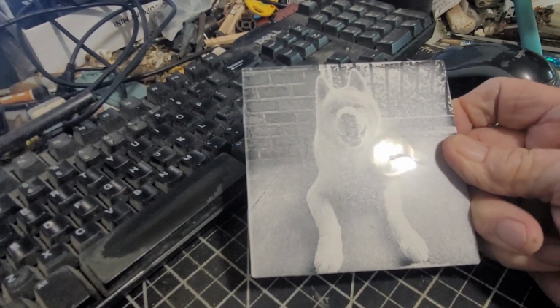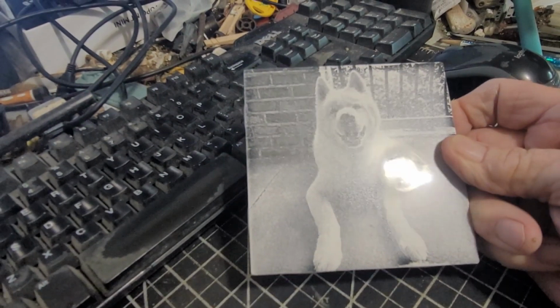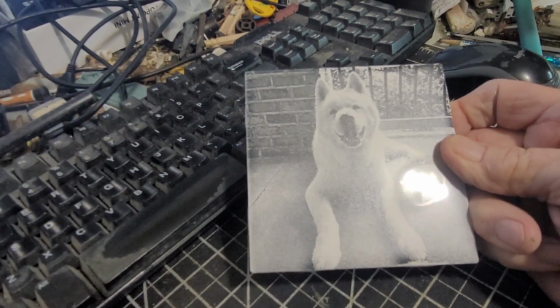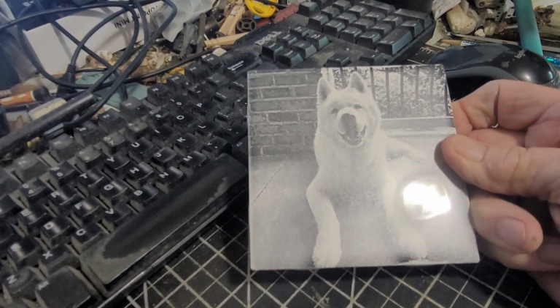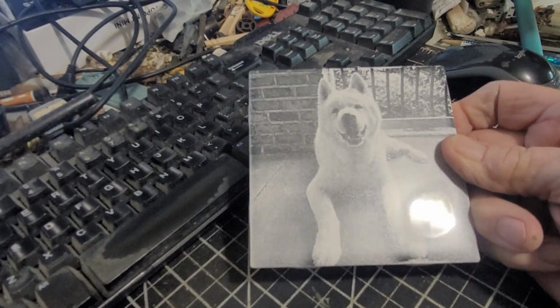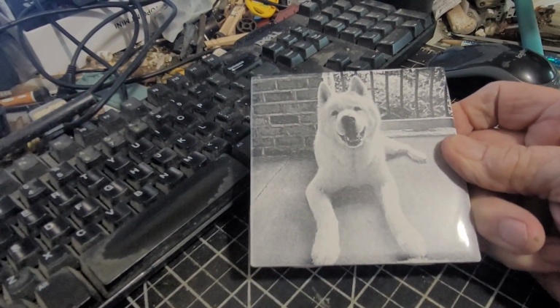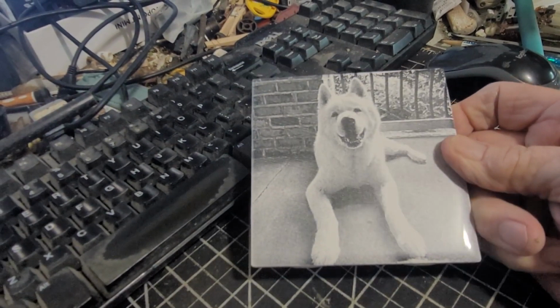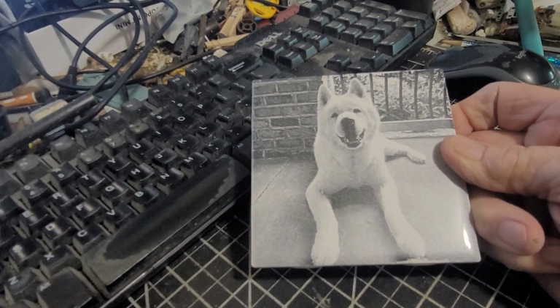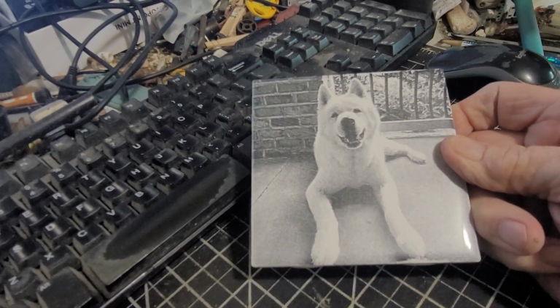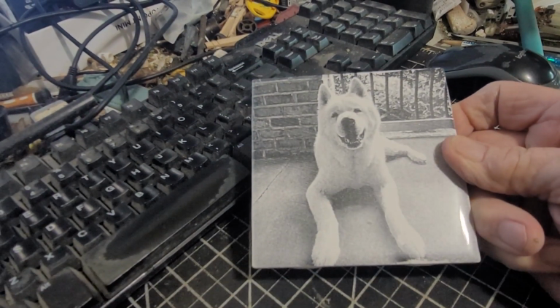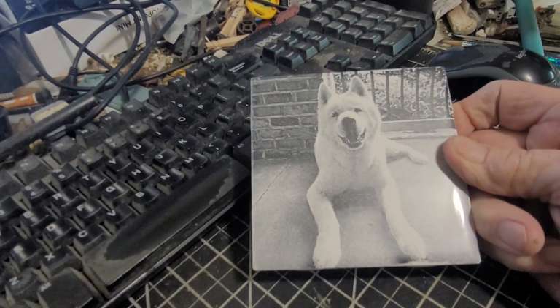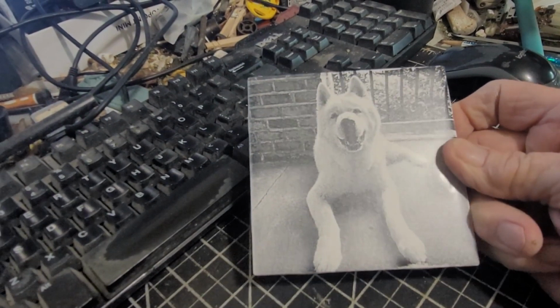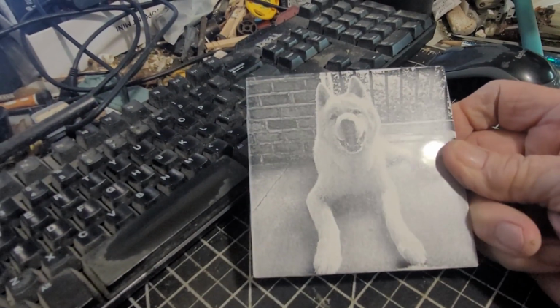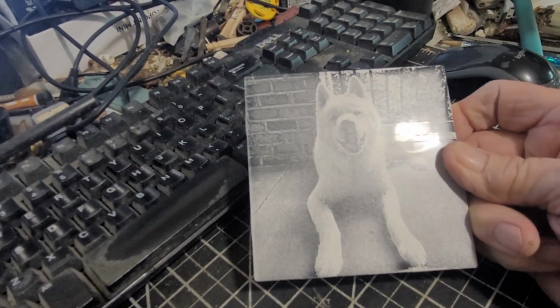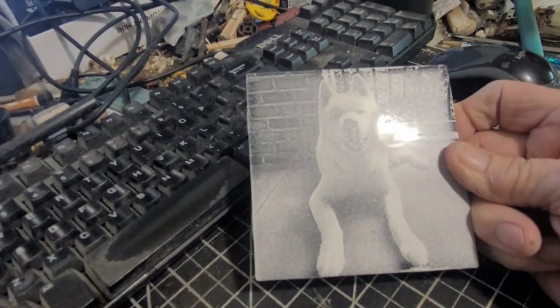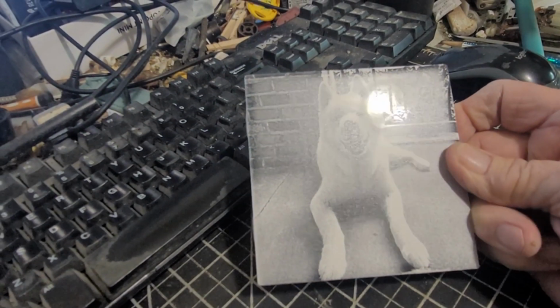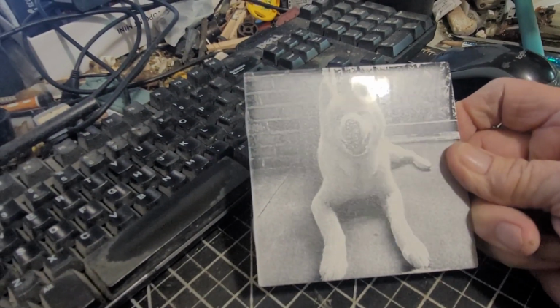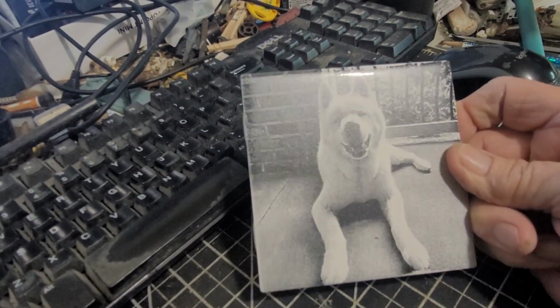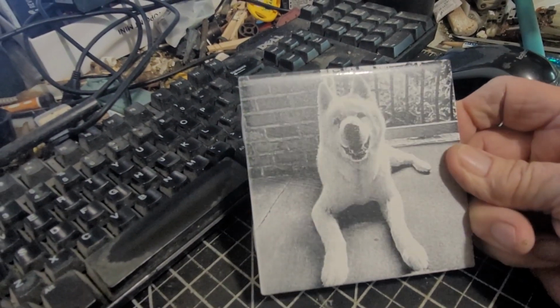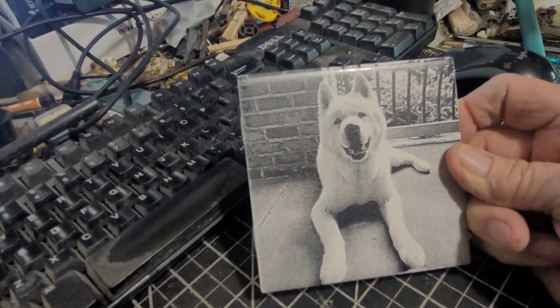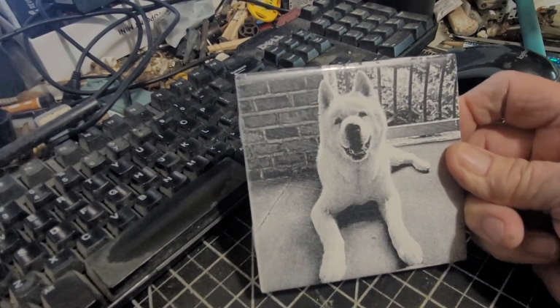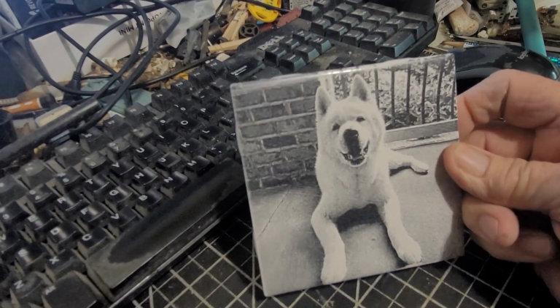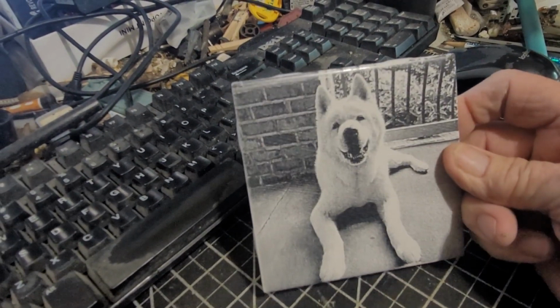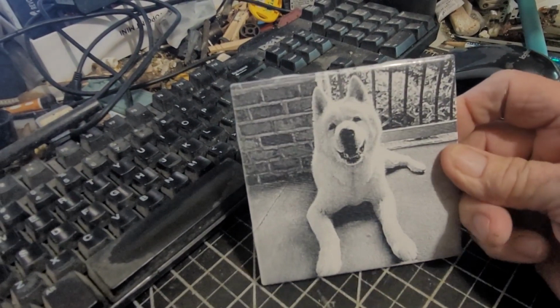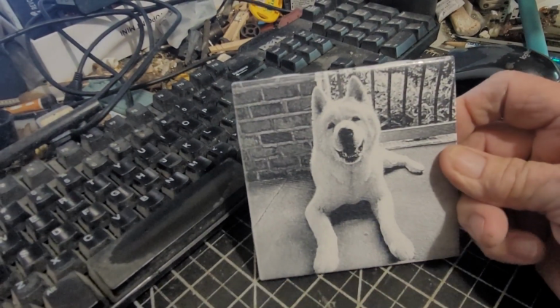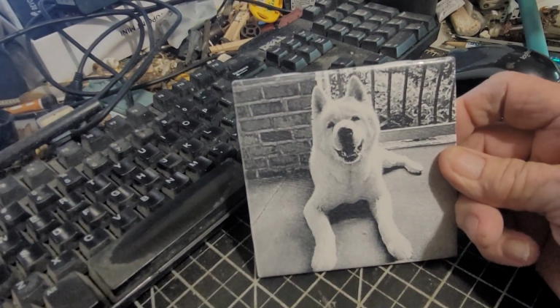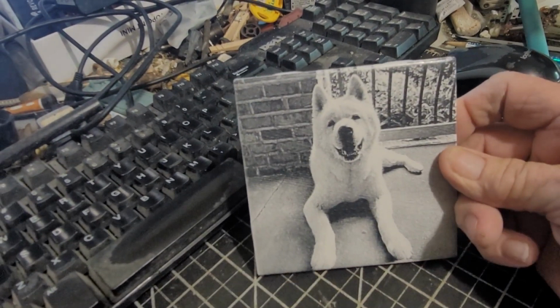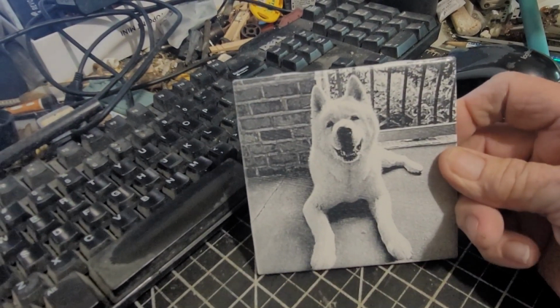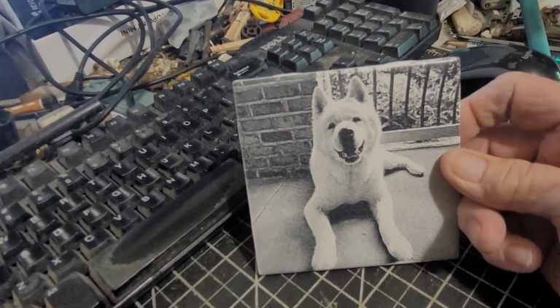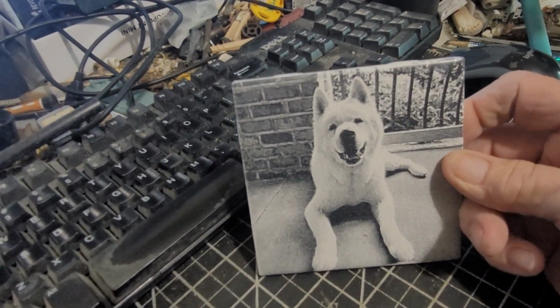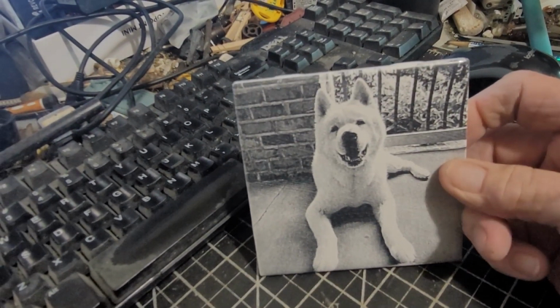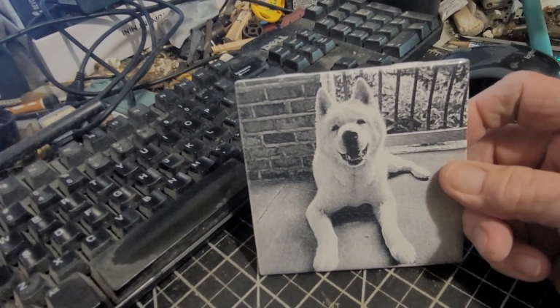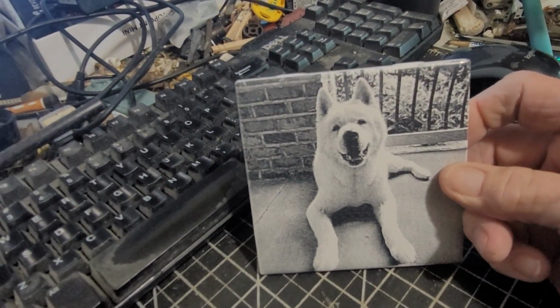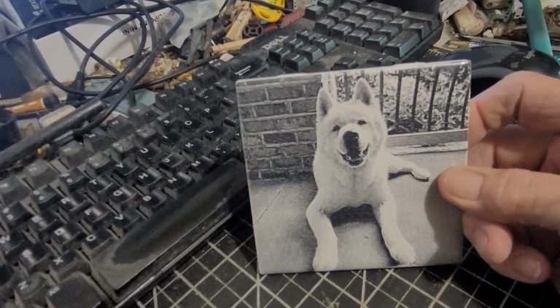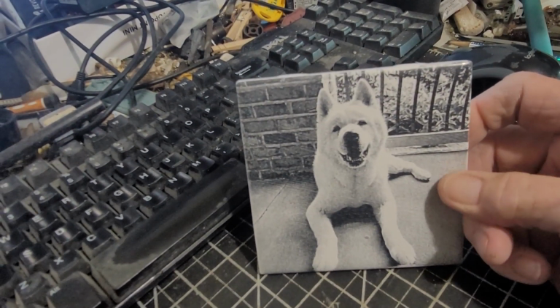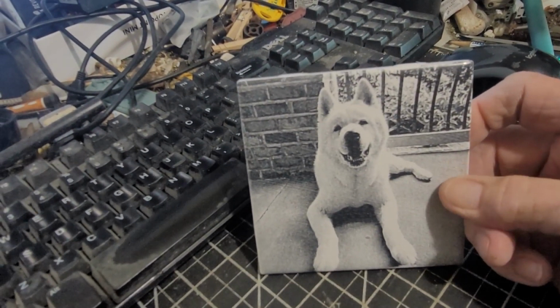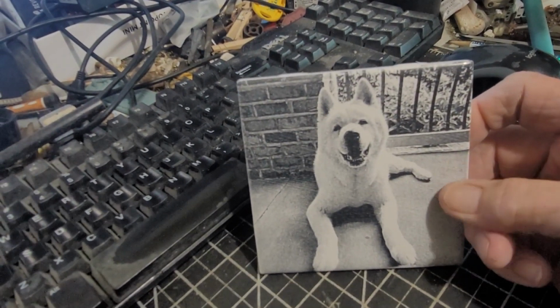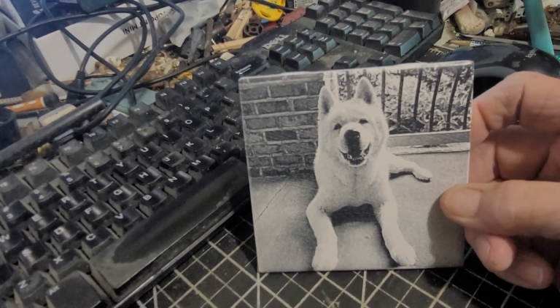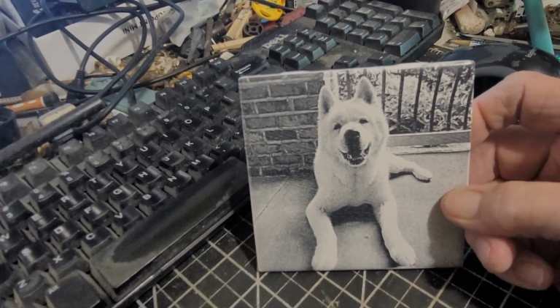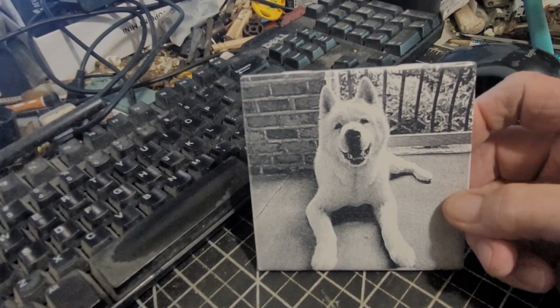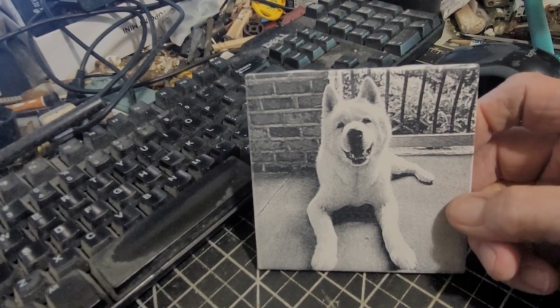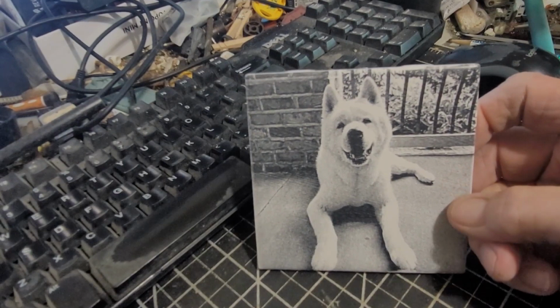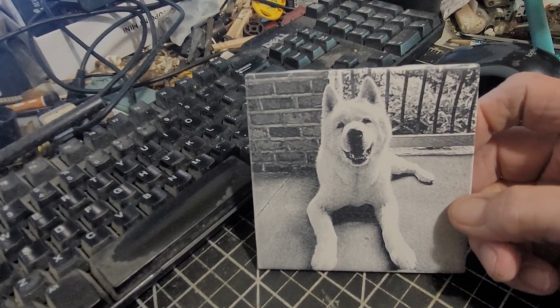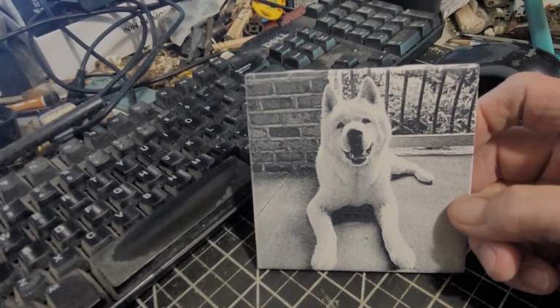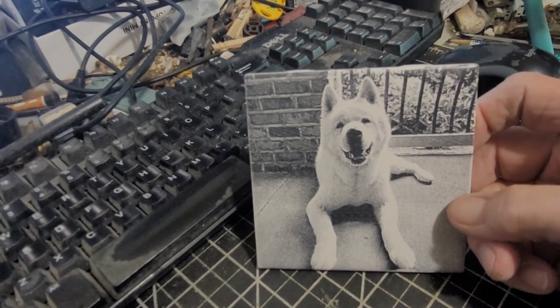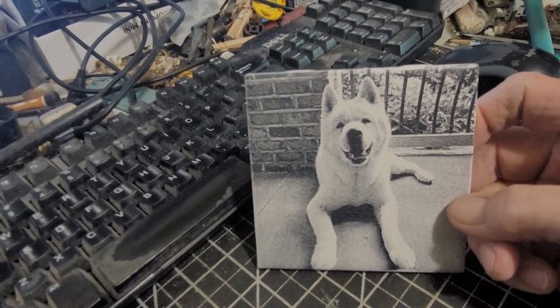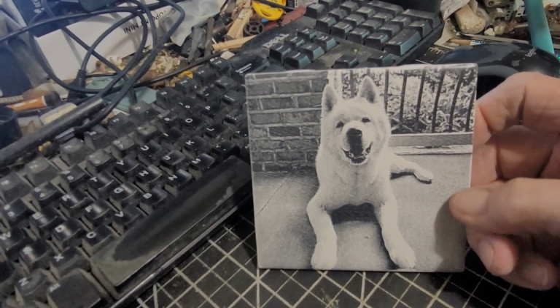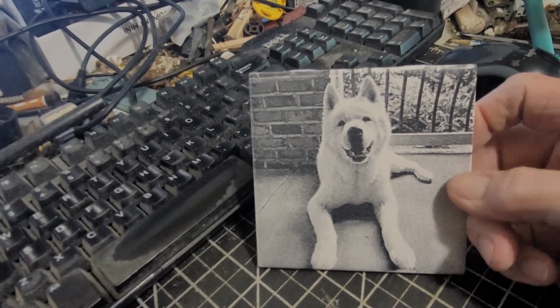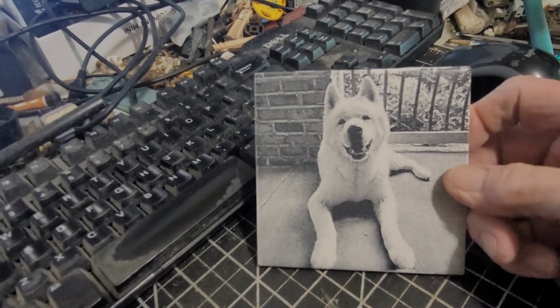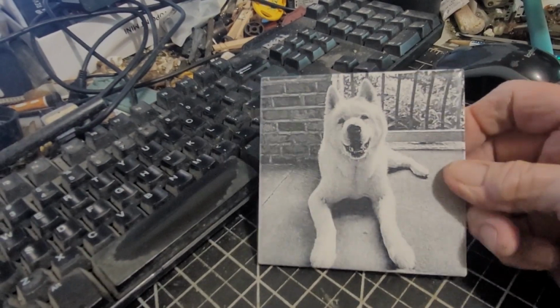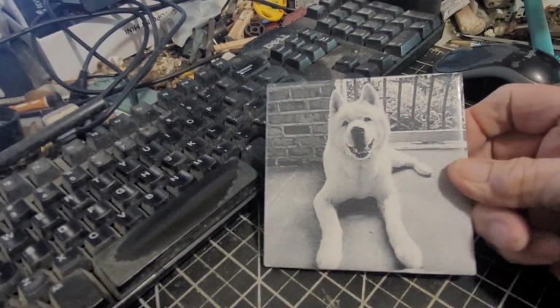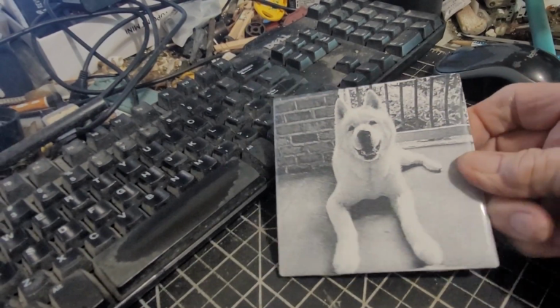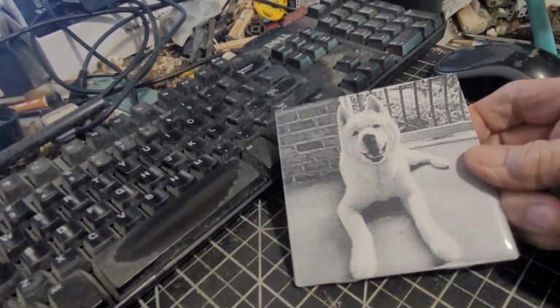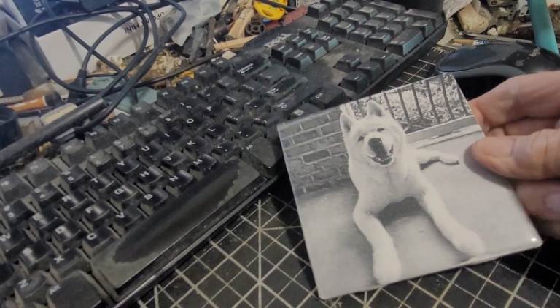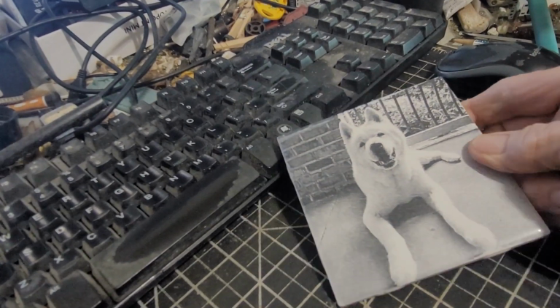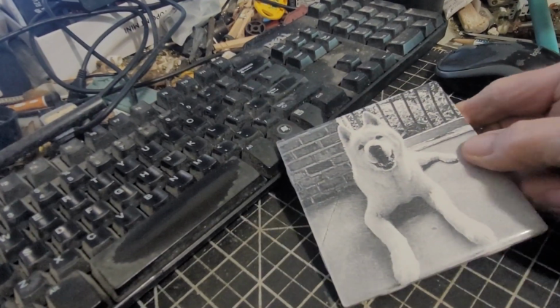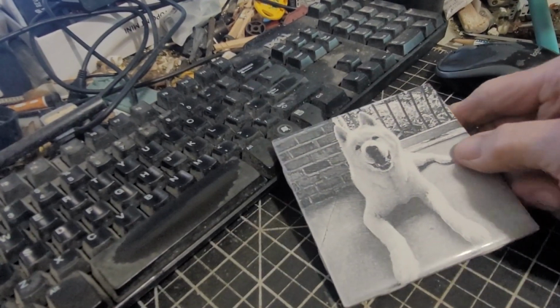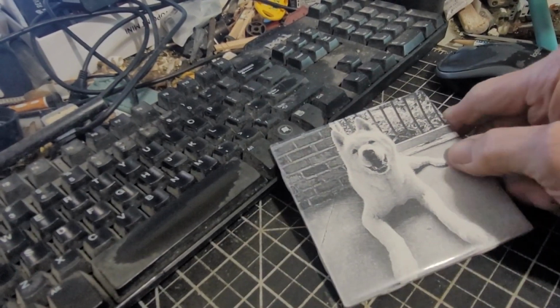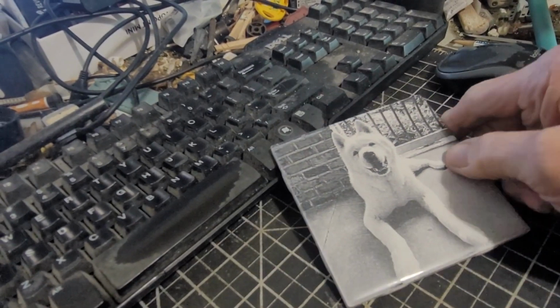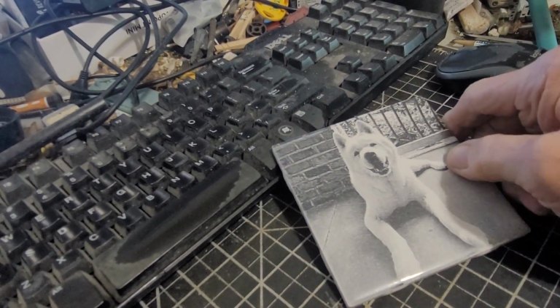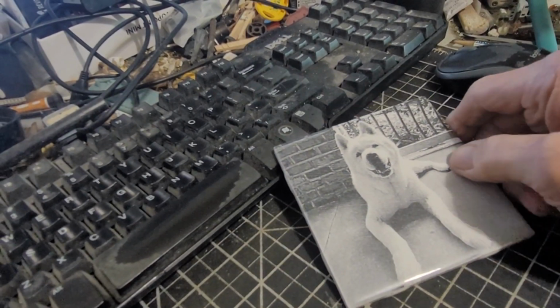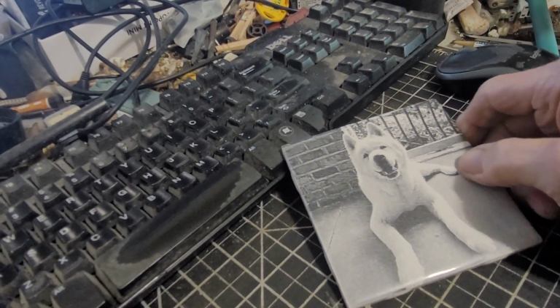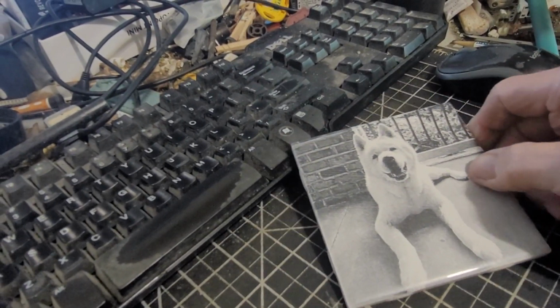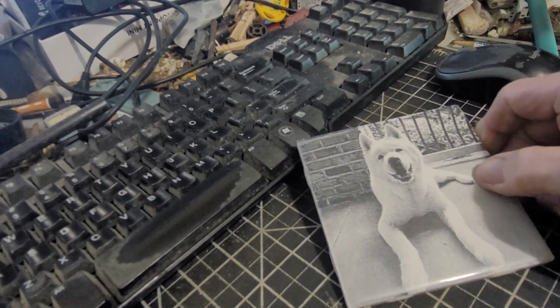I think it turned out pretty nice. Another memorial dog tile. Thanks for watching — see you on the next one. Bye now.